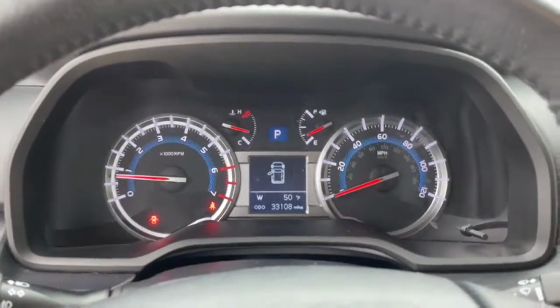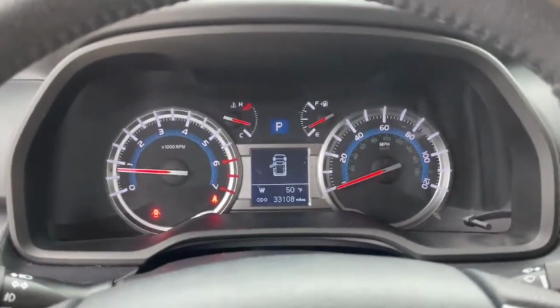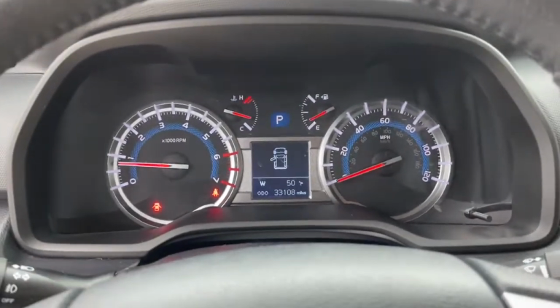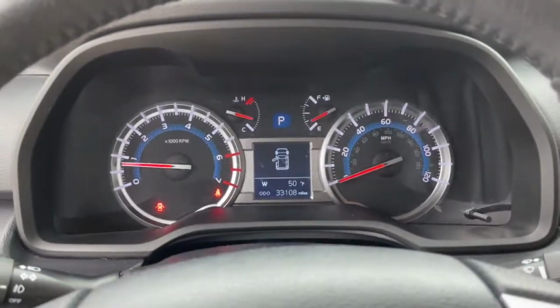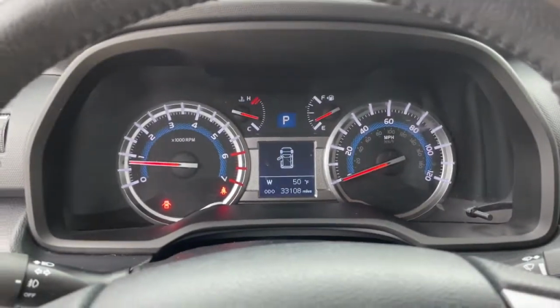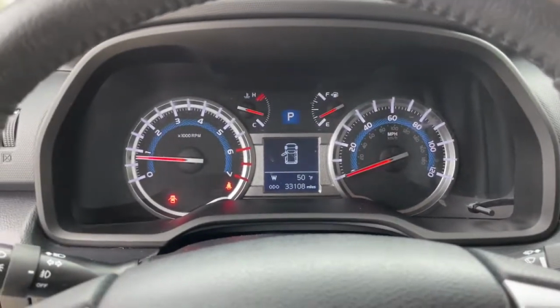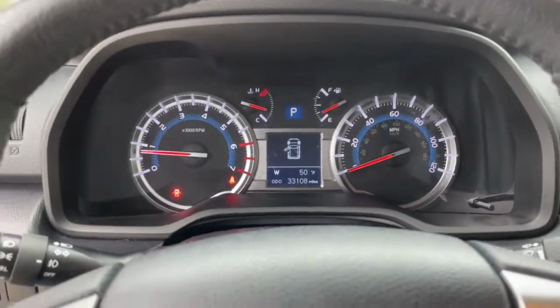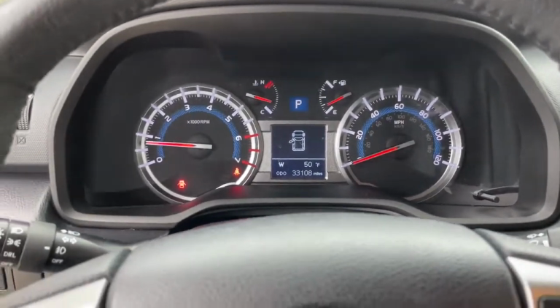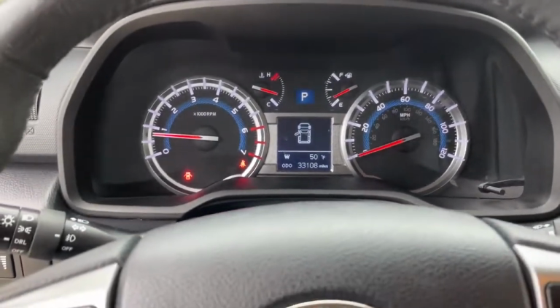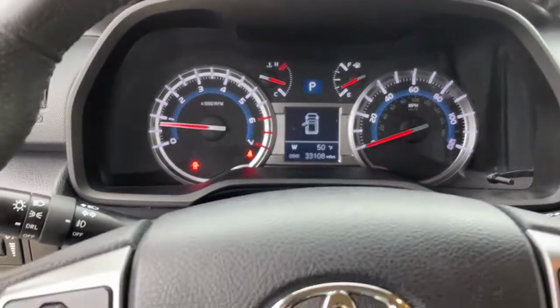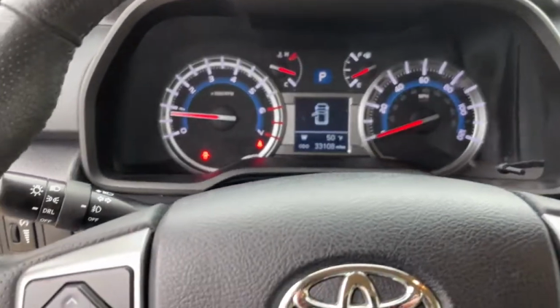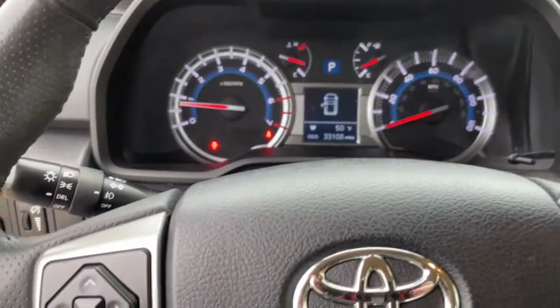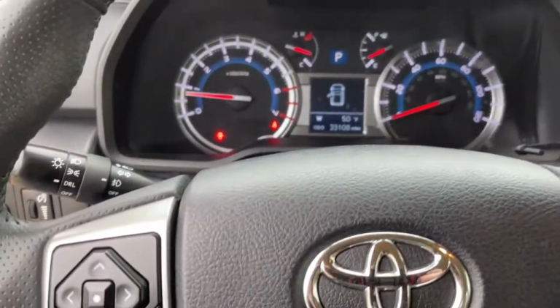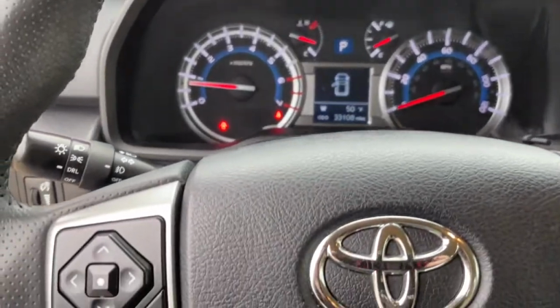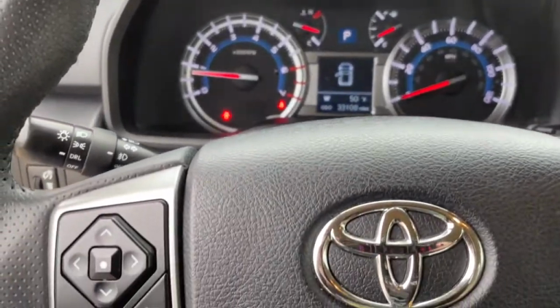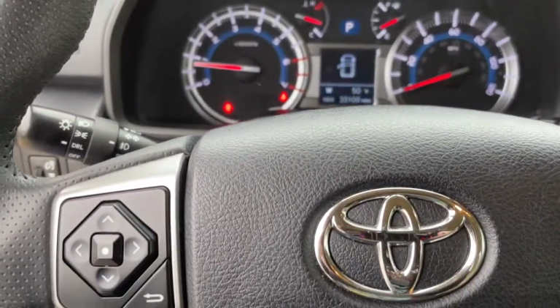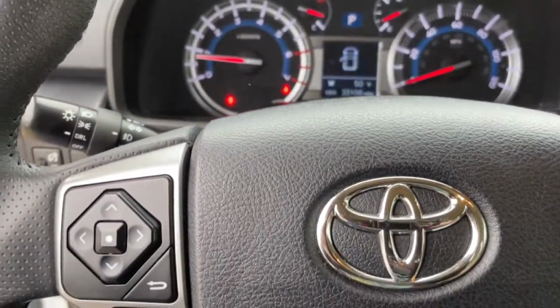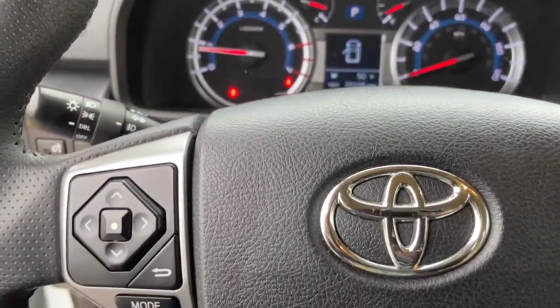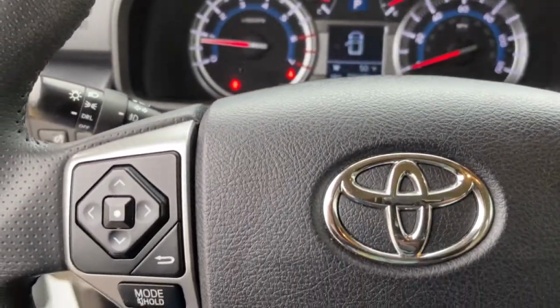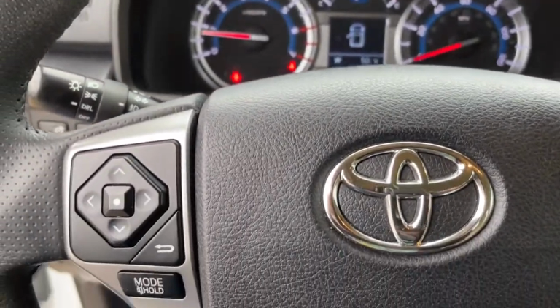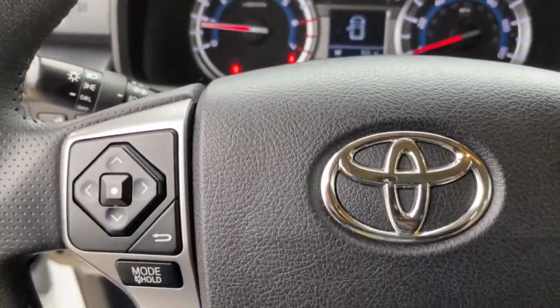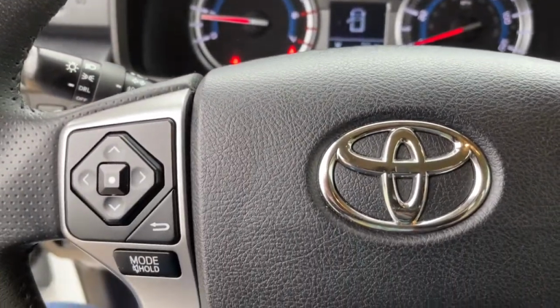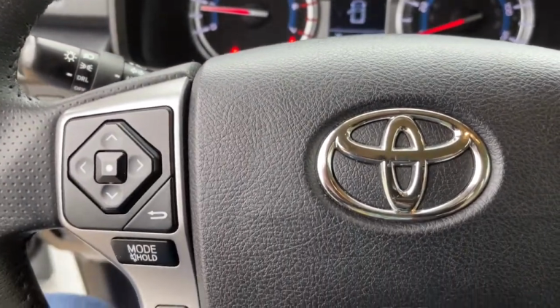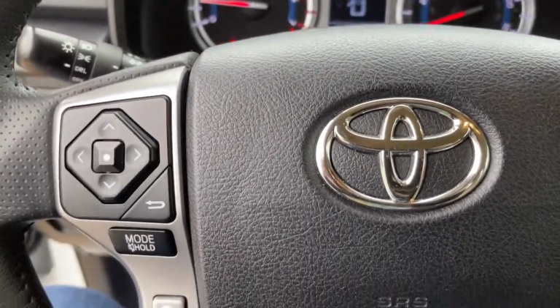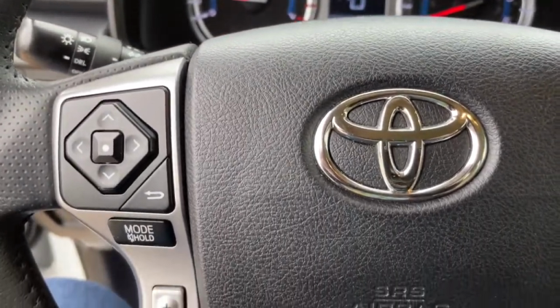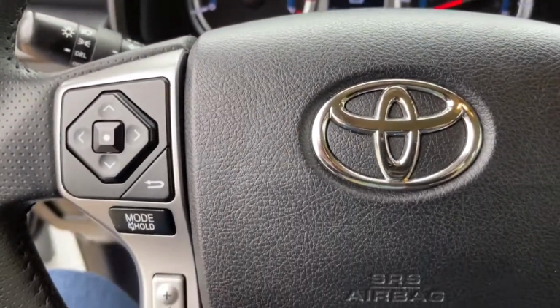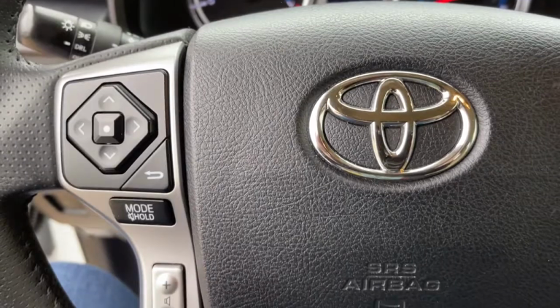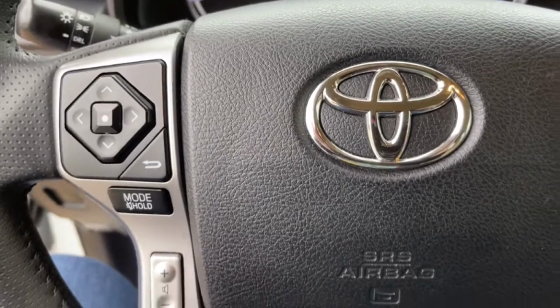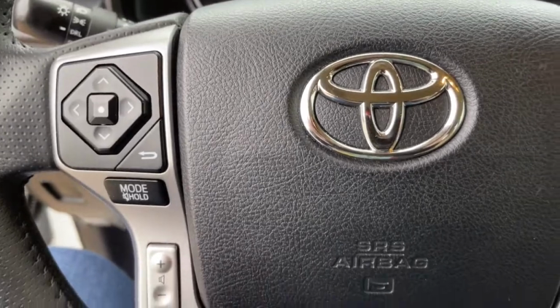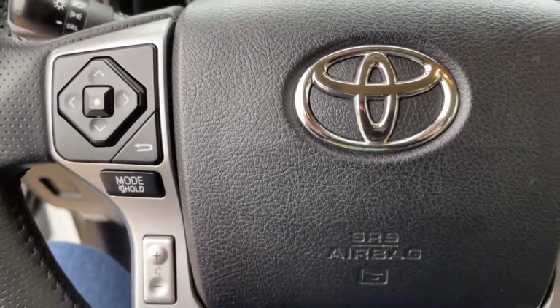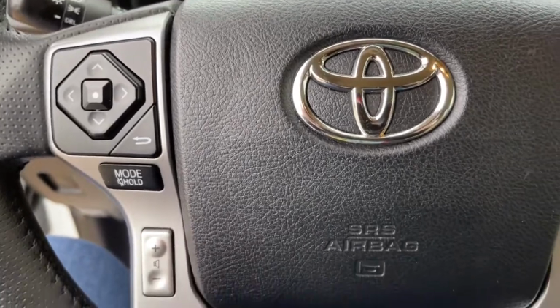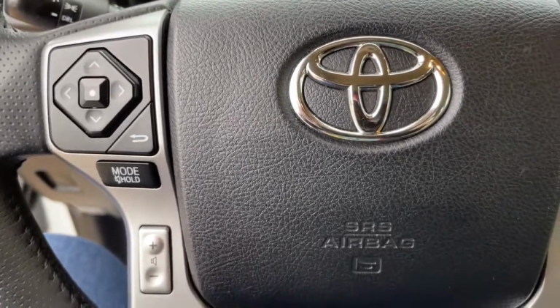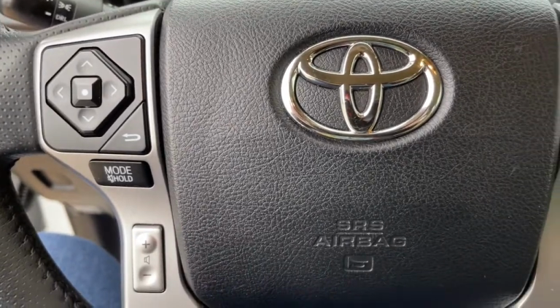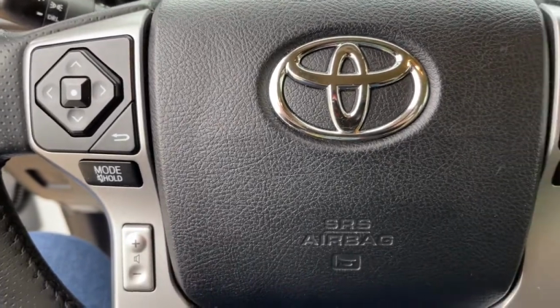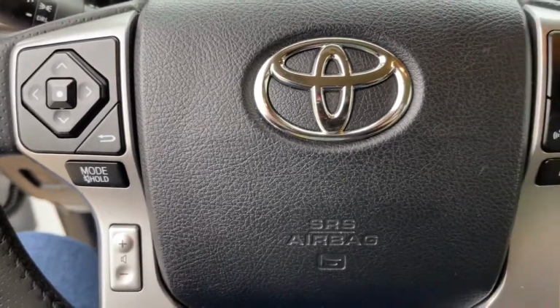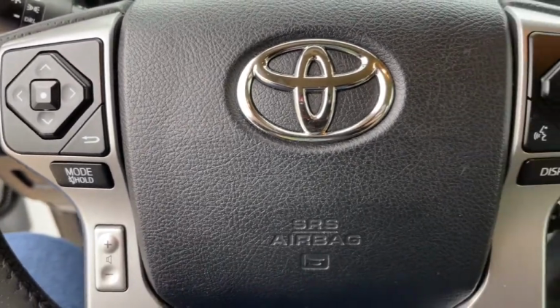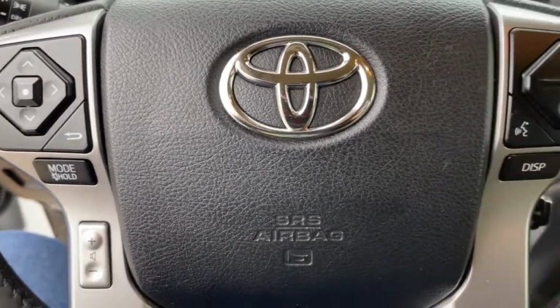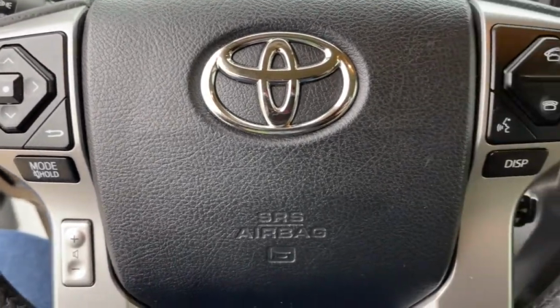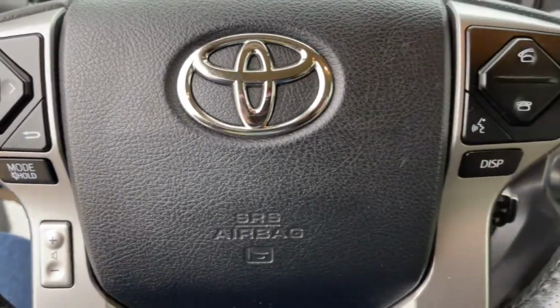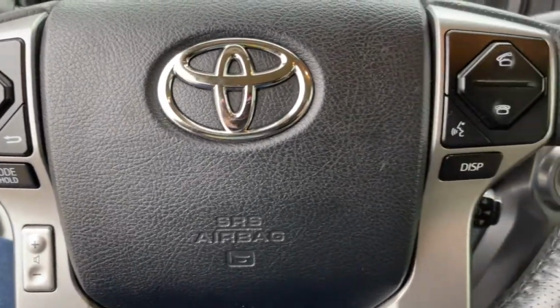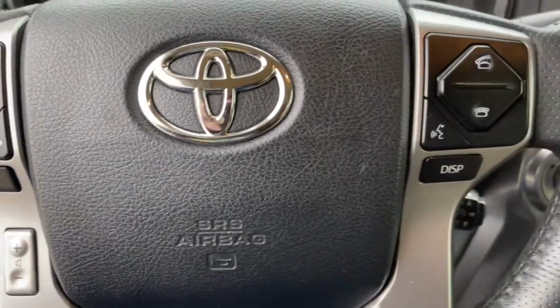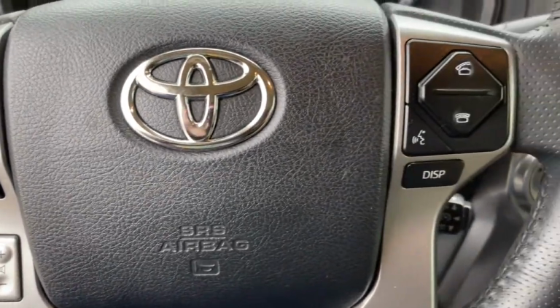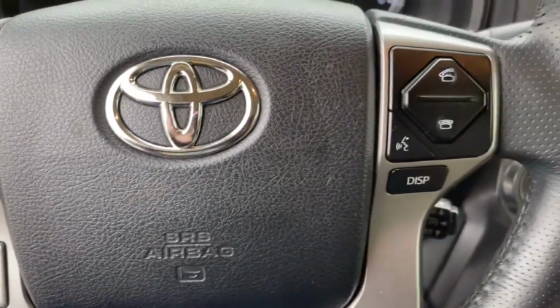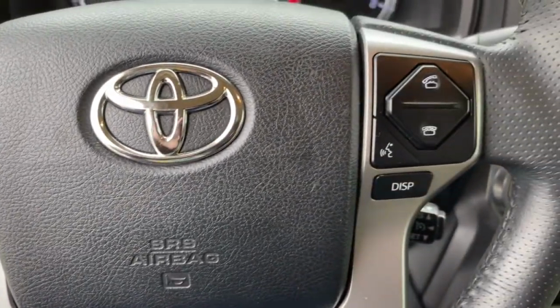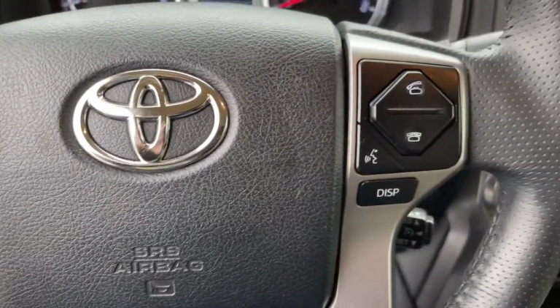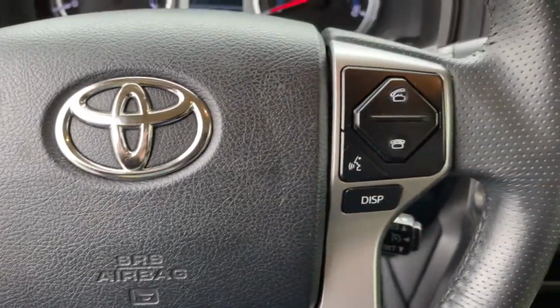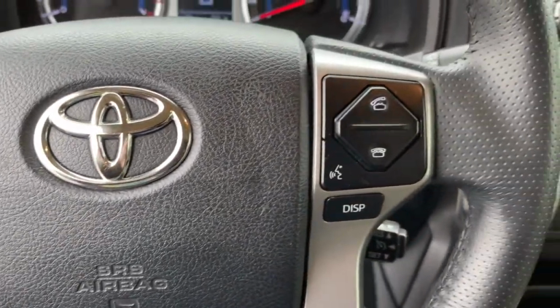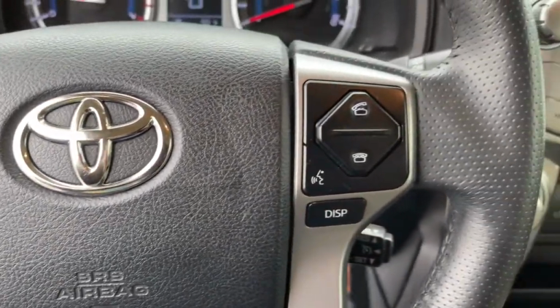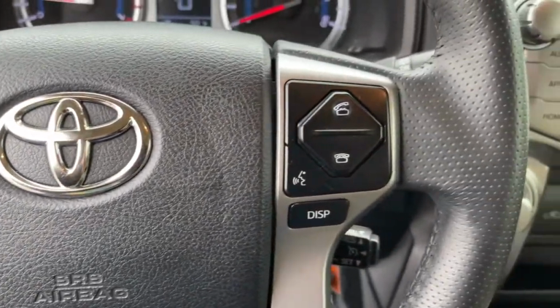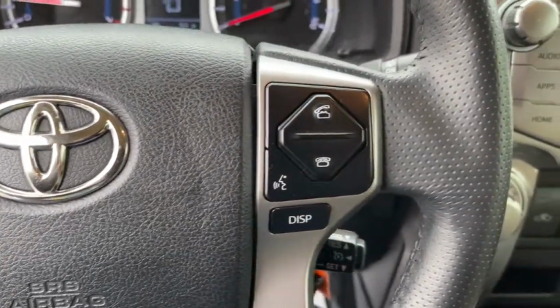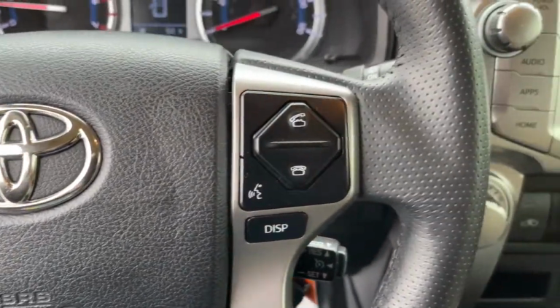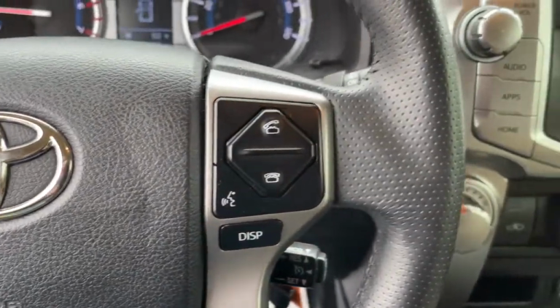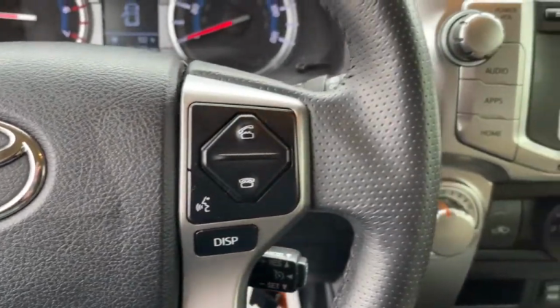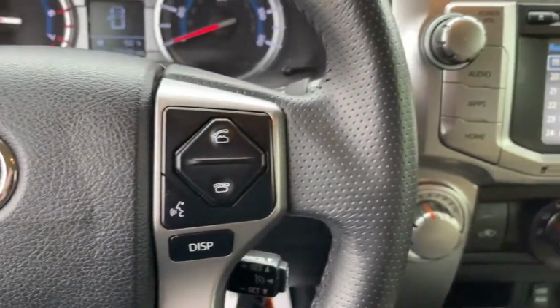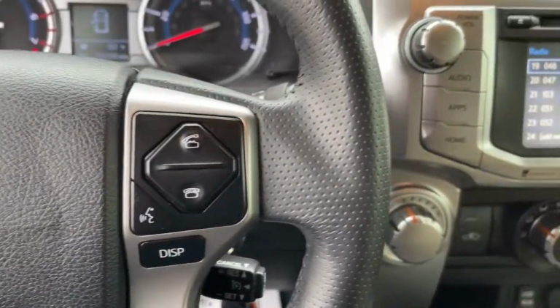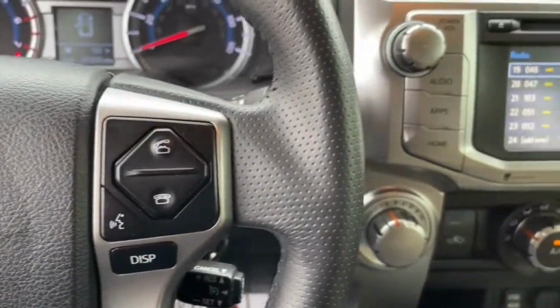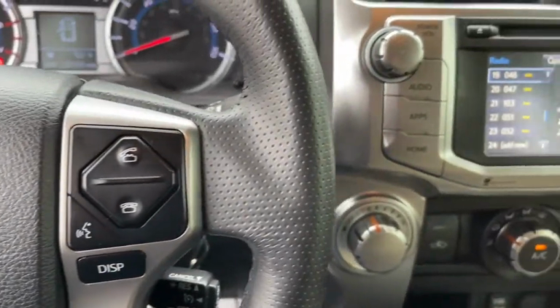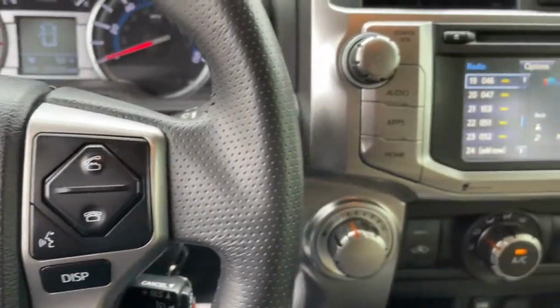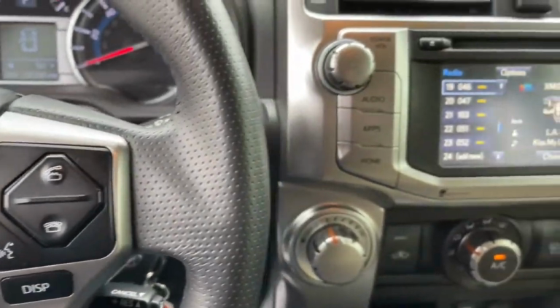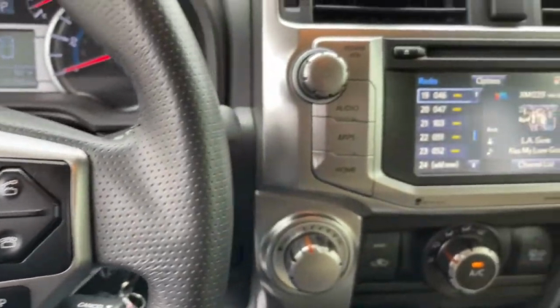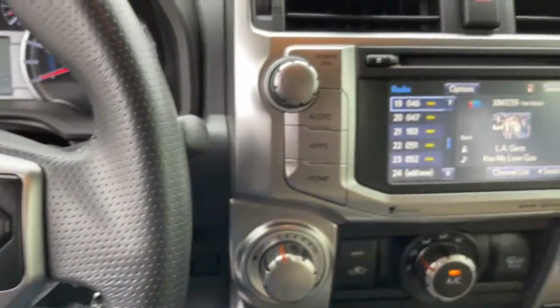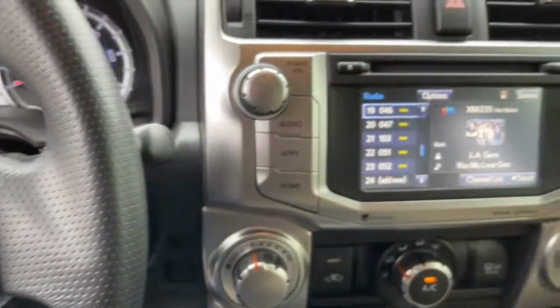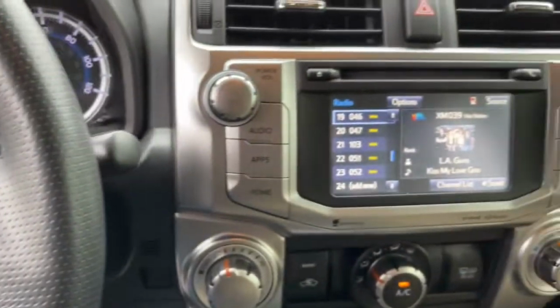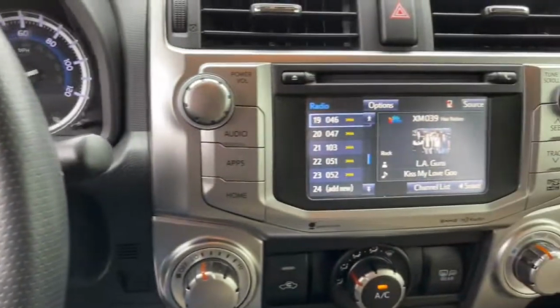iPod and MP3 input, heated mirrors, fog lamps, leather wrapped steering wheel, and electronic stability control.